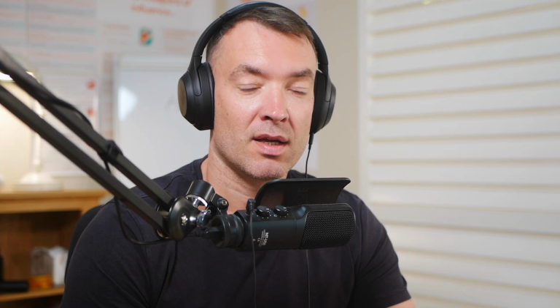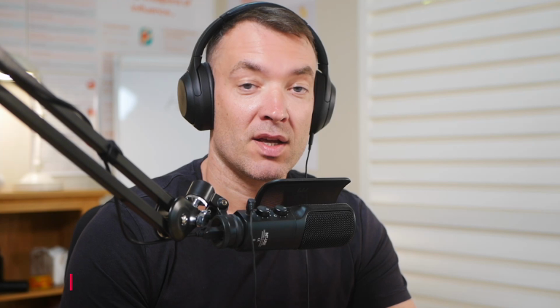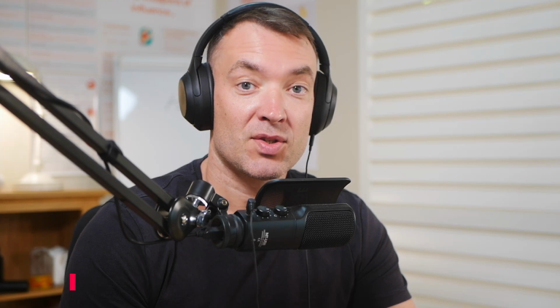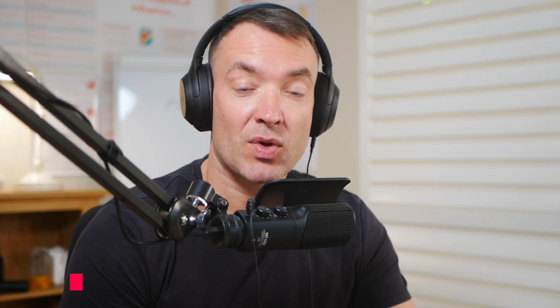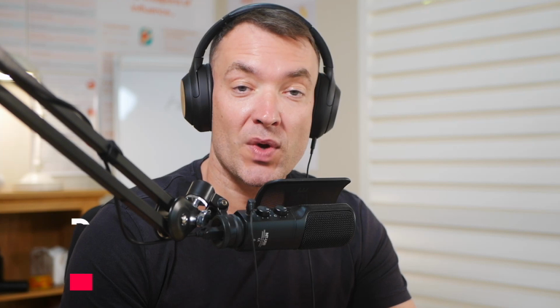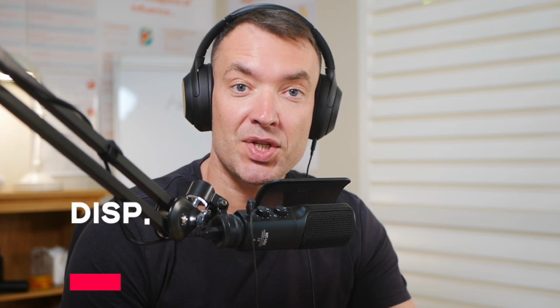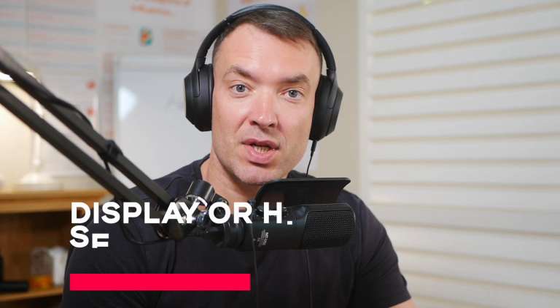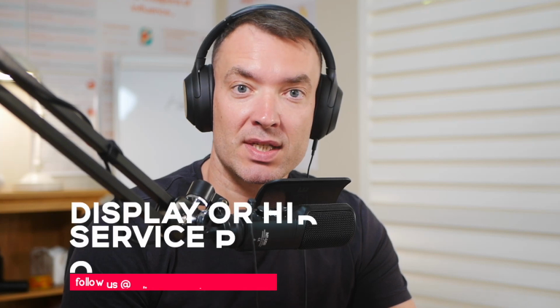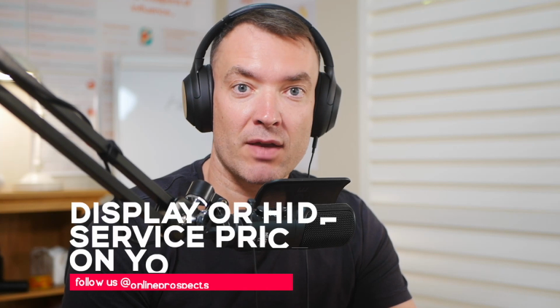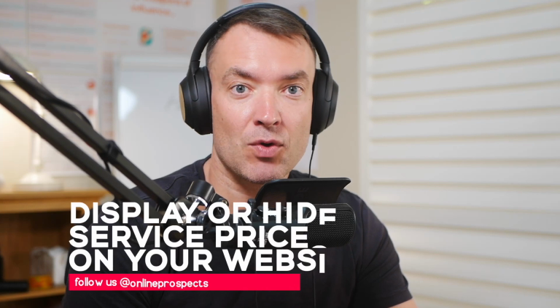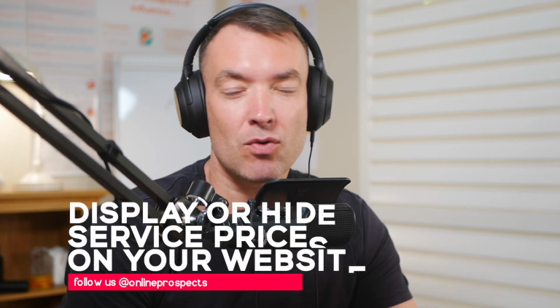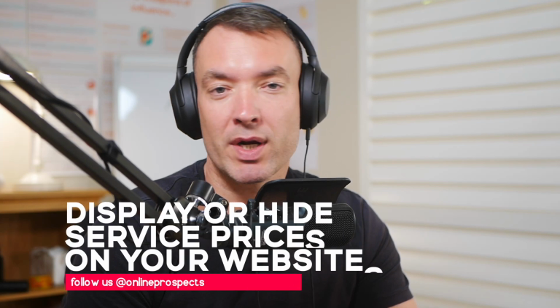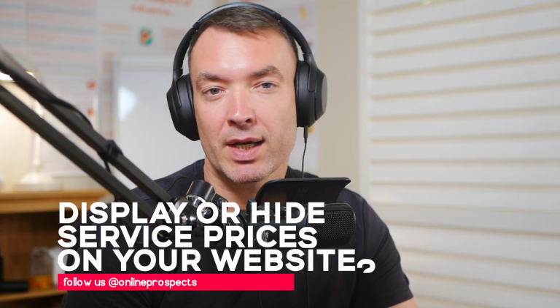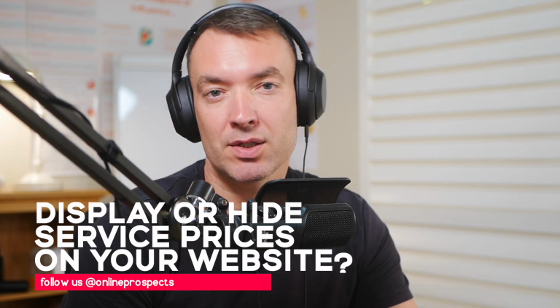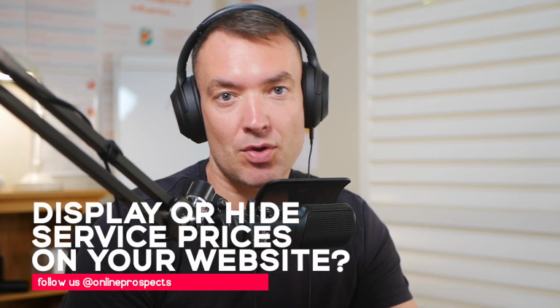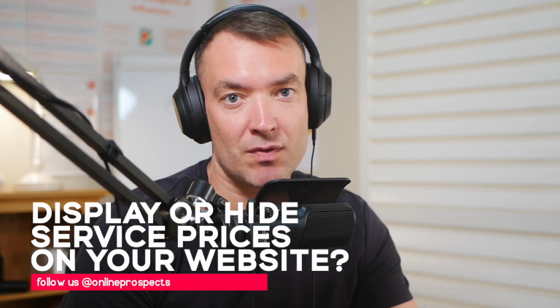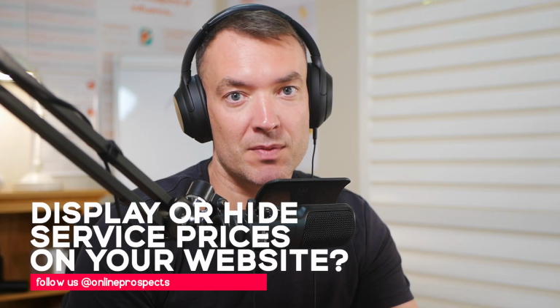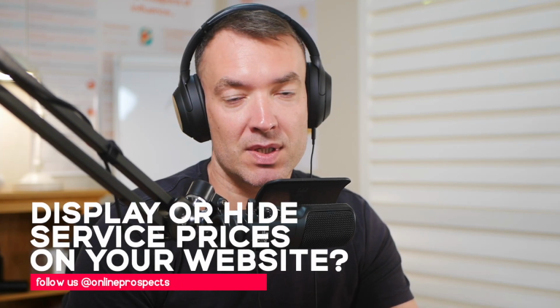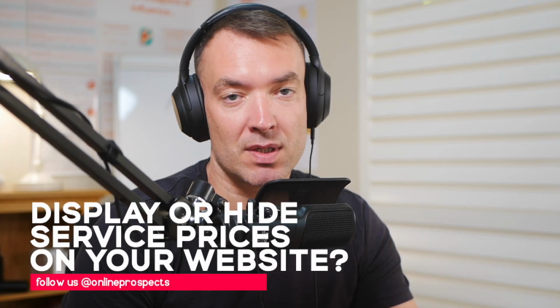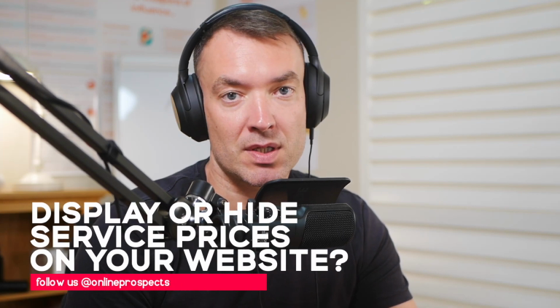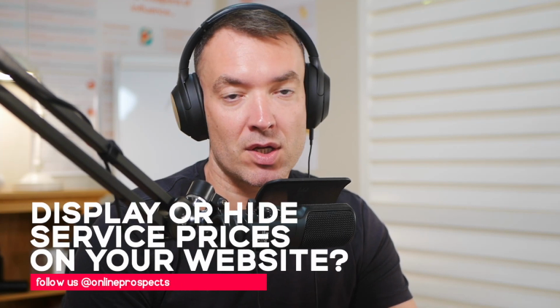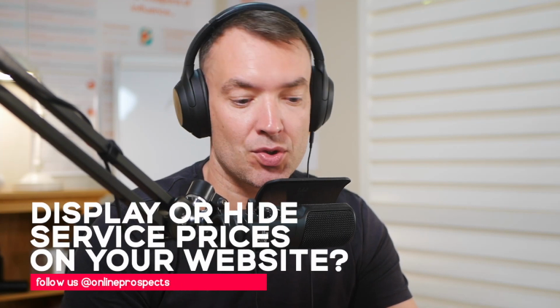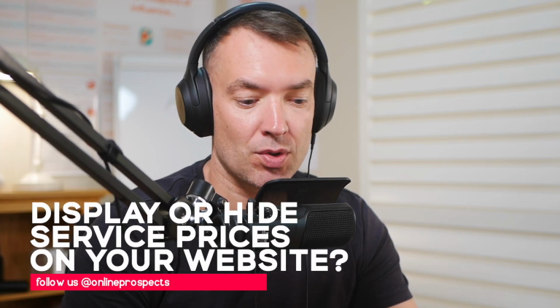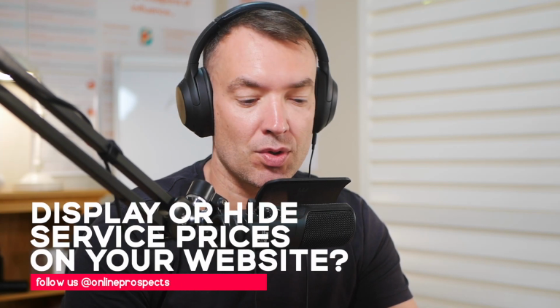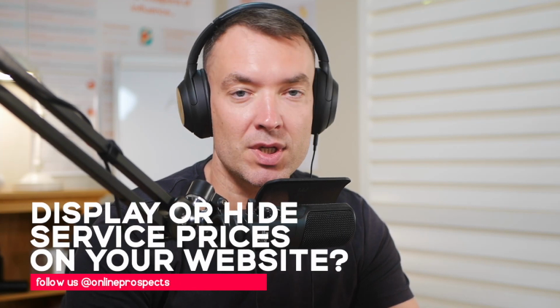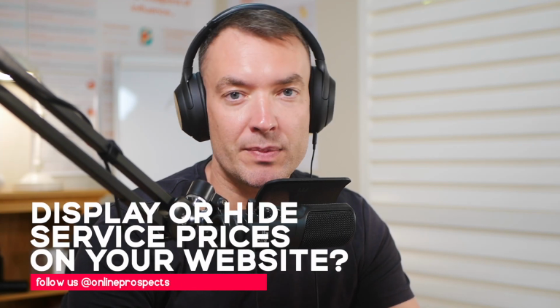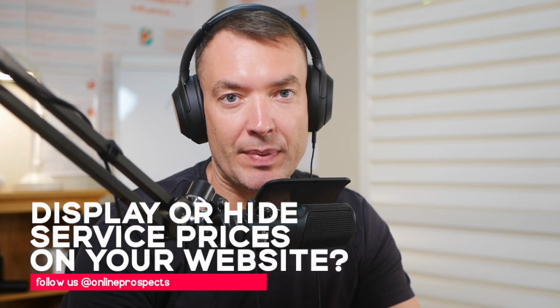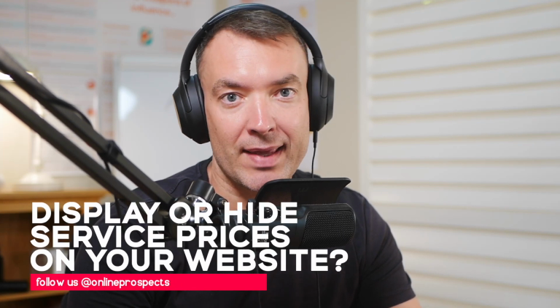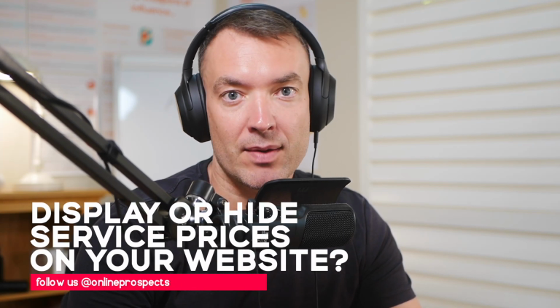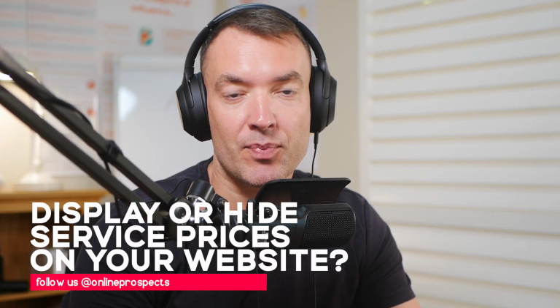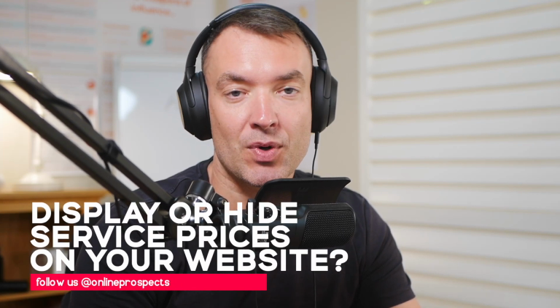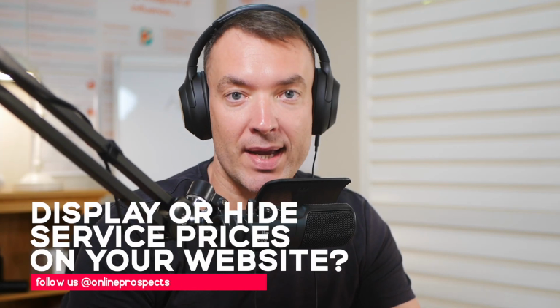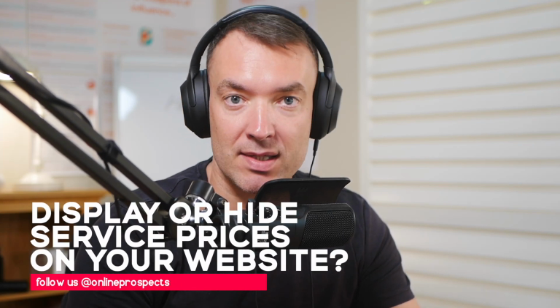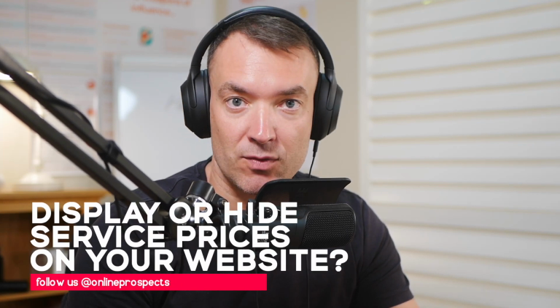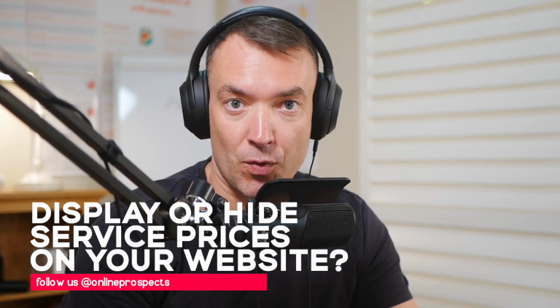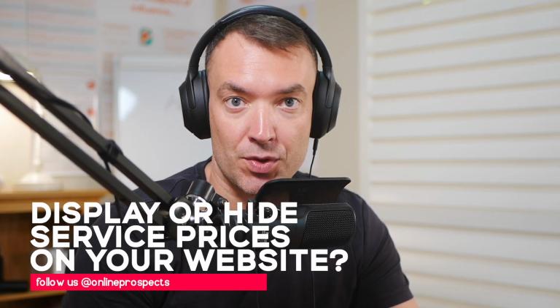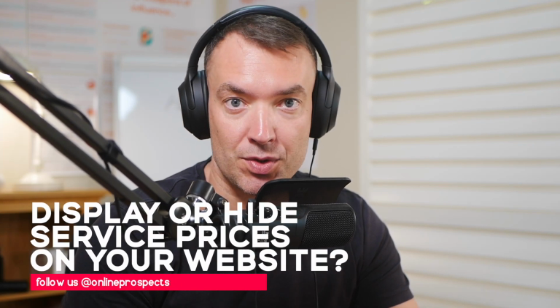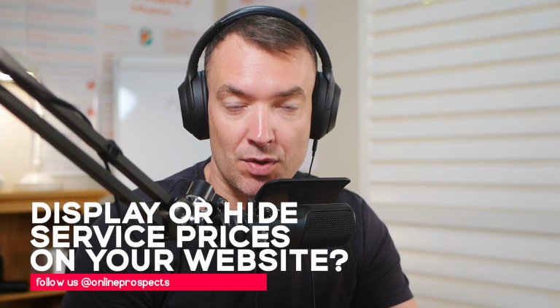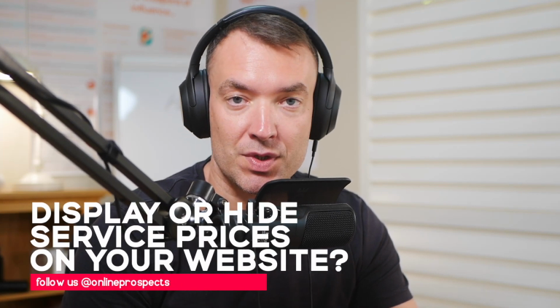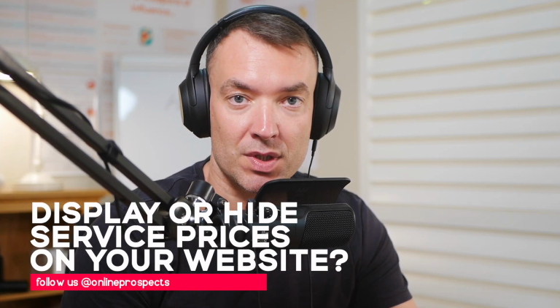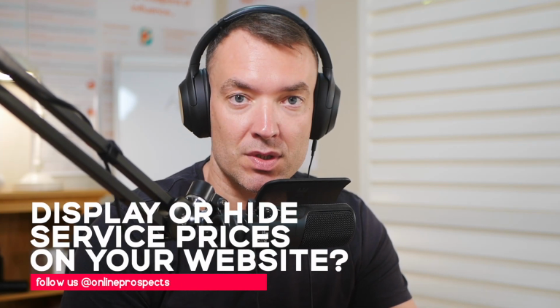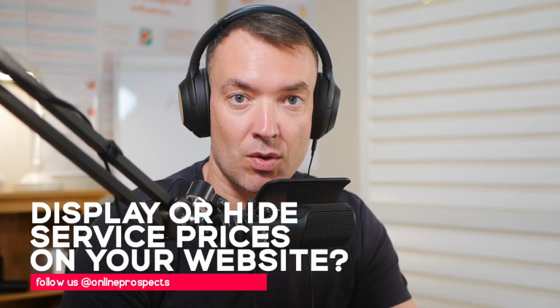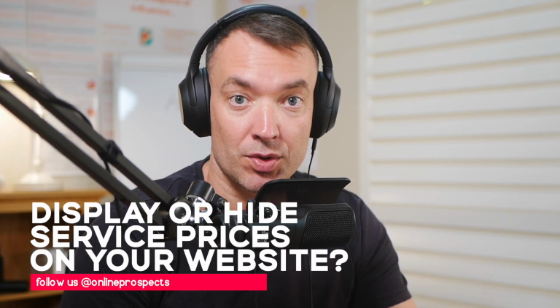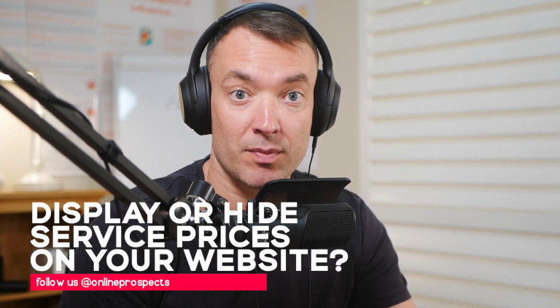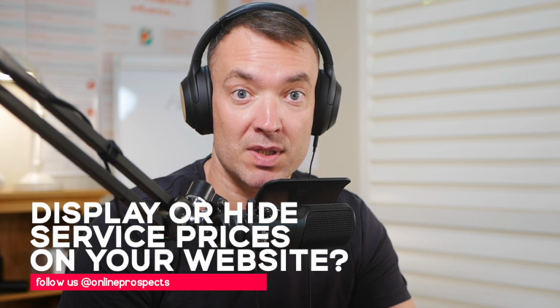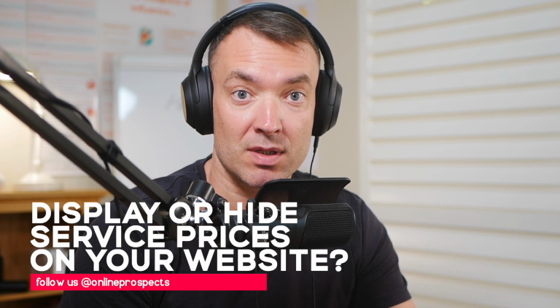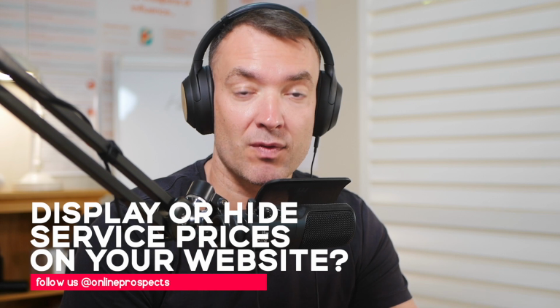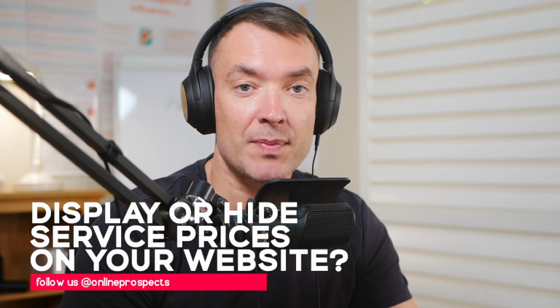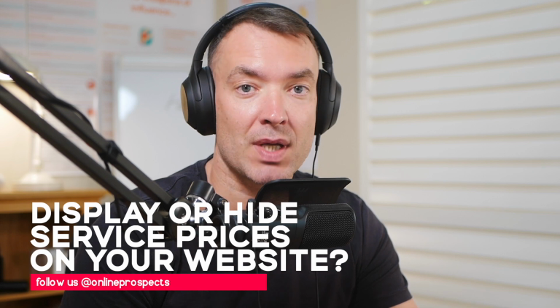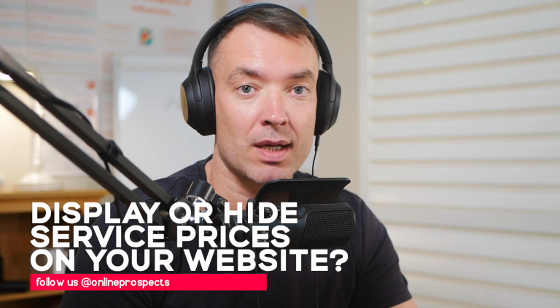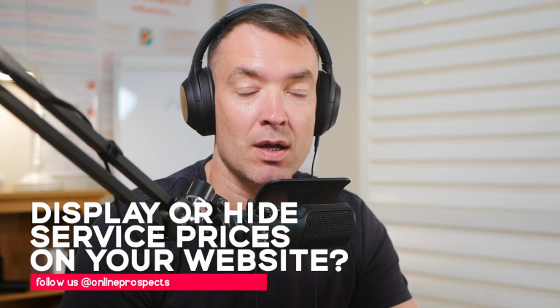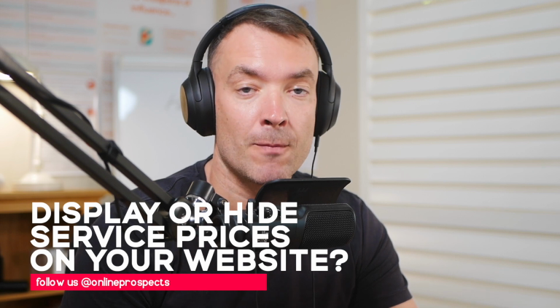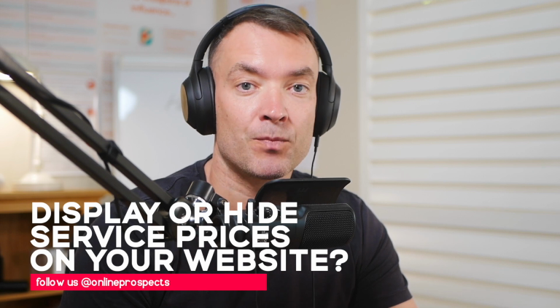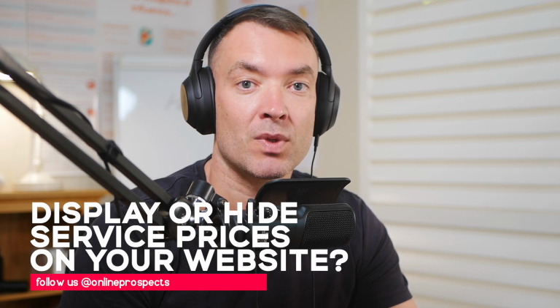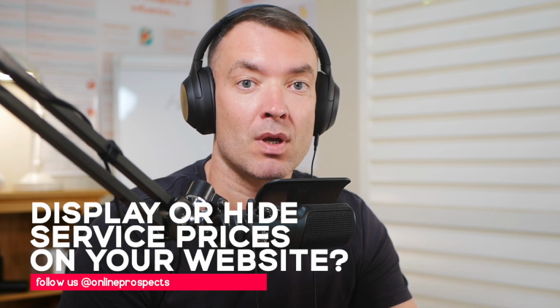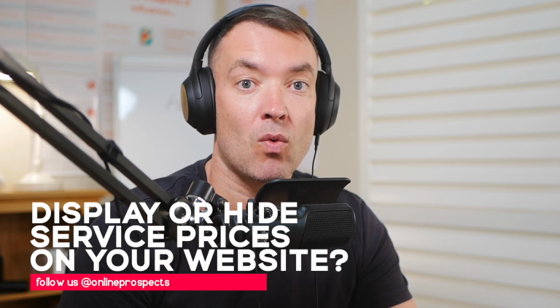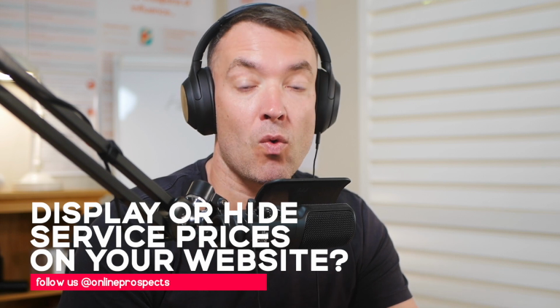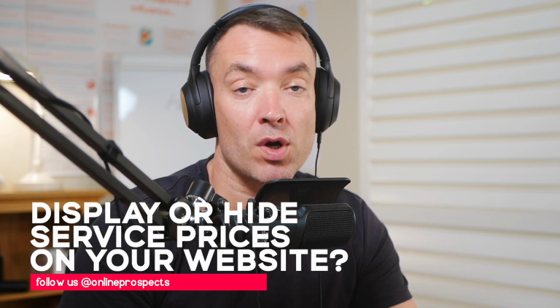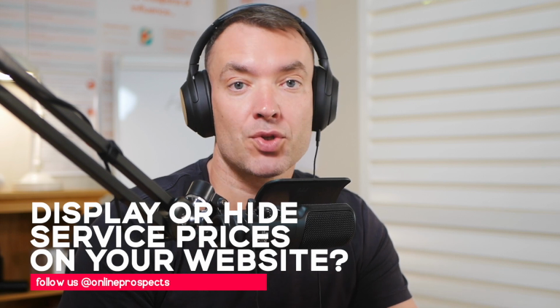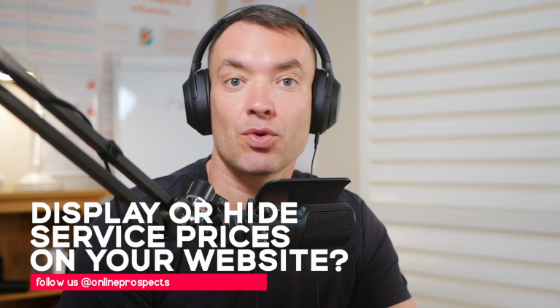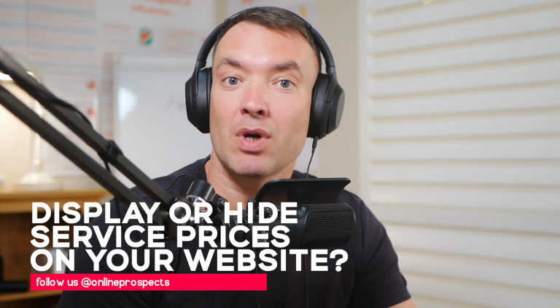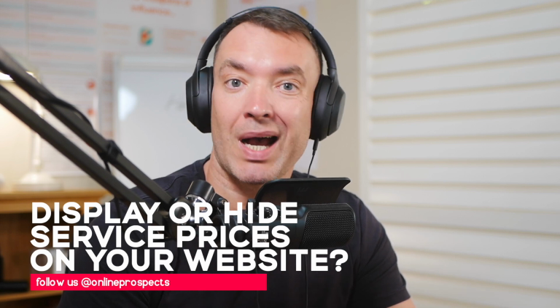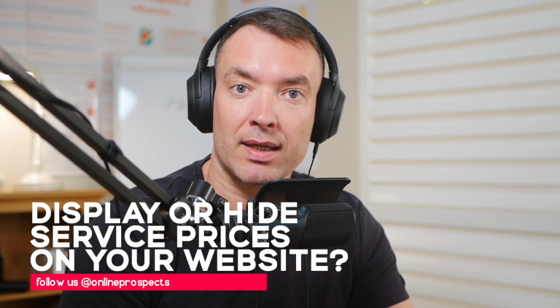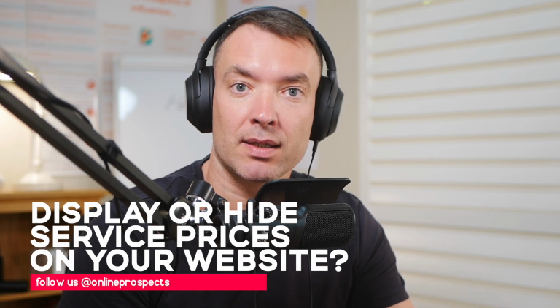So the question is: if you're running a service business, should you display the prices for your services on your business website, or should you hide it?